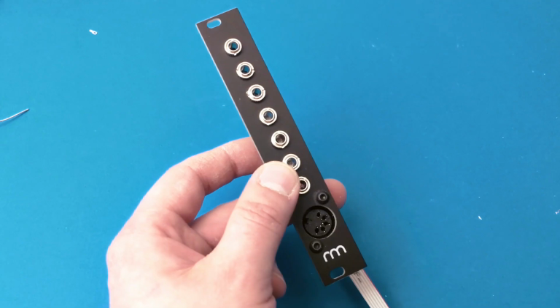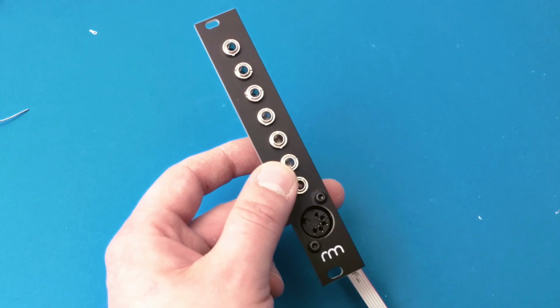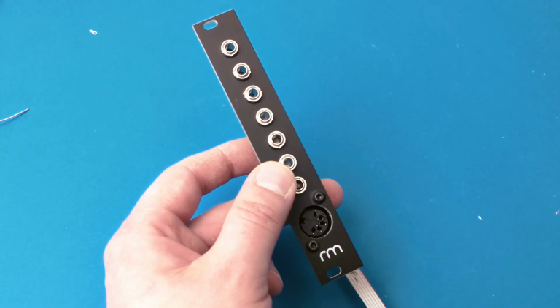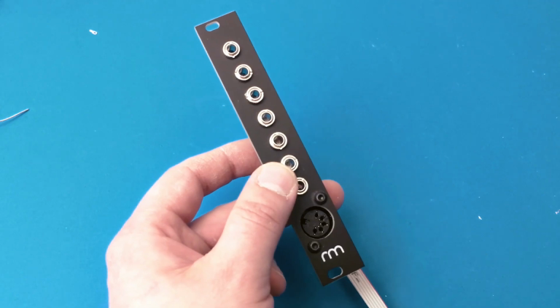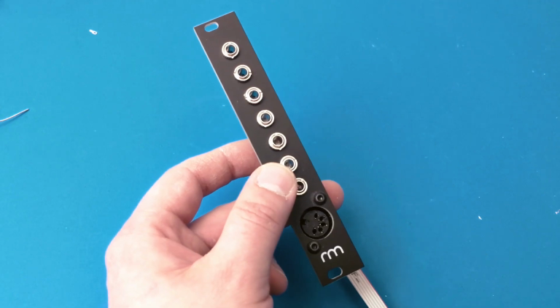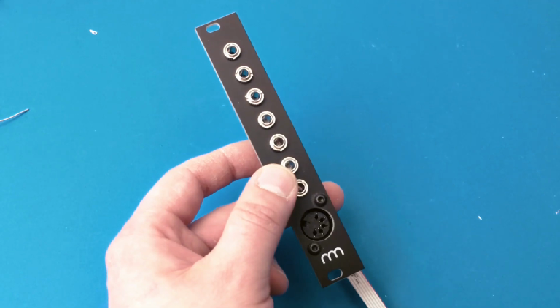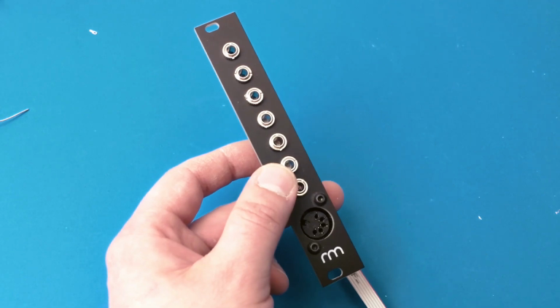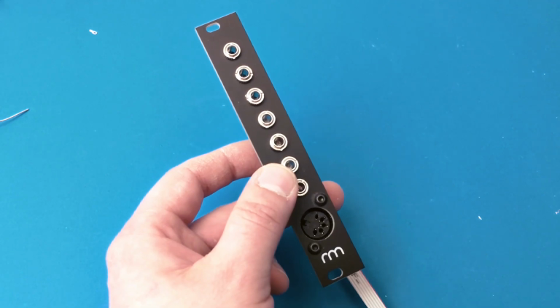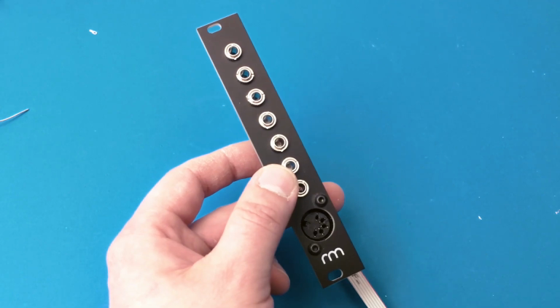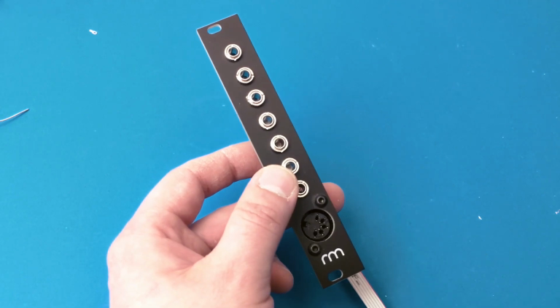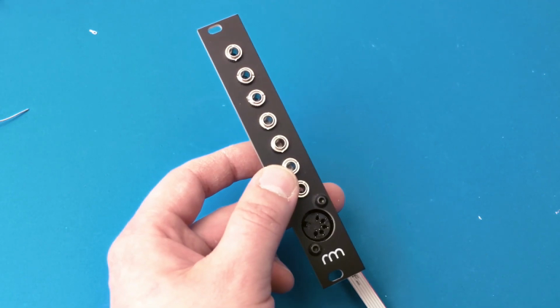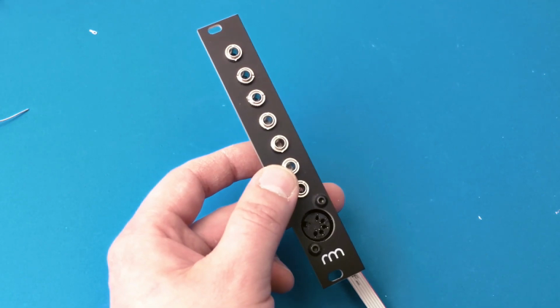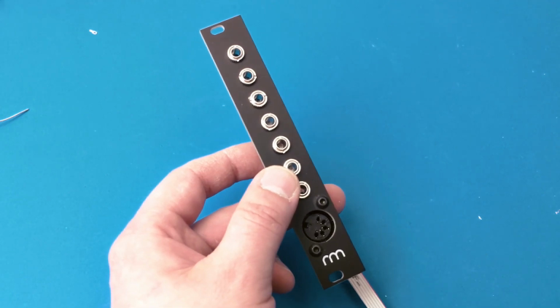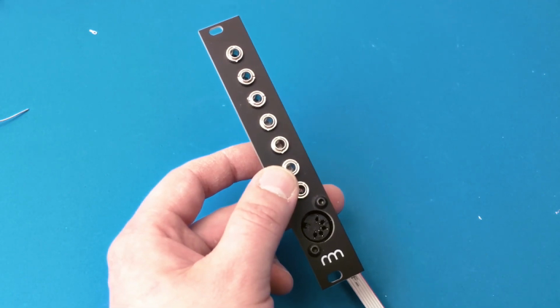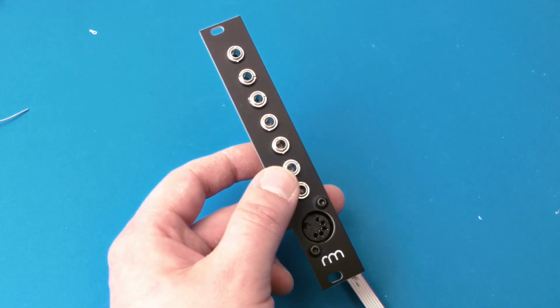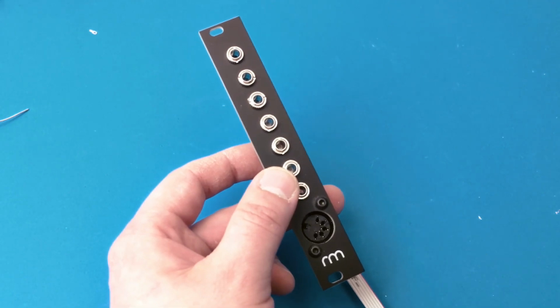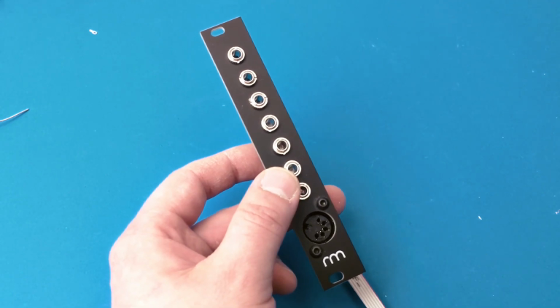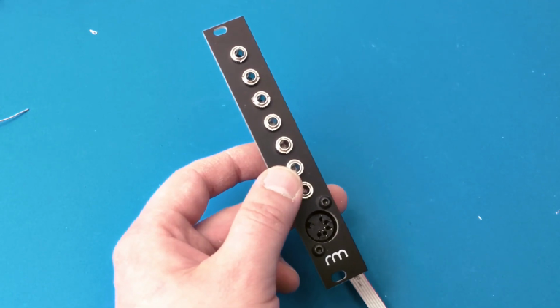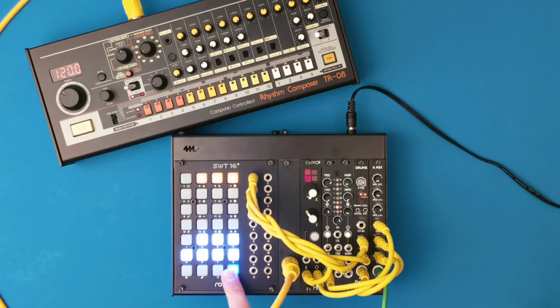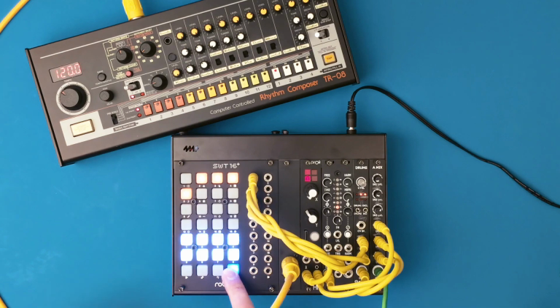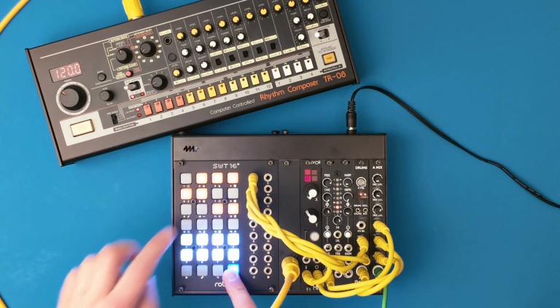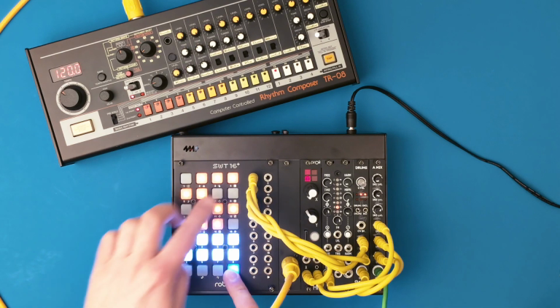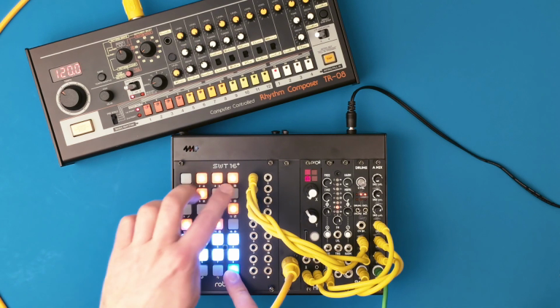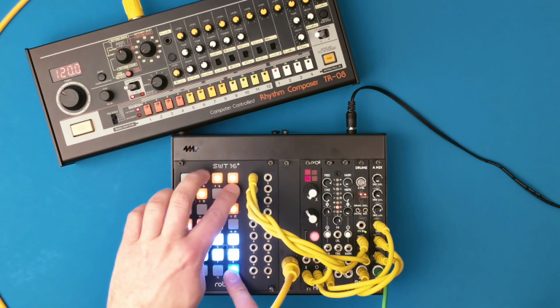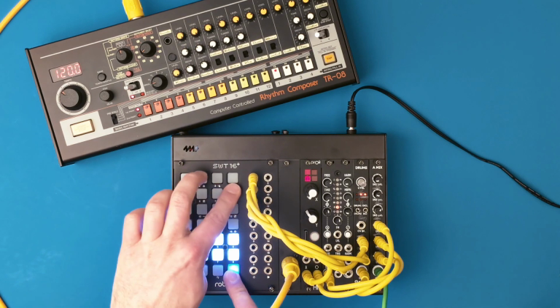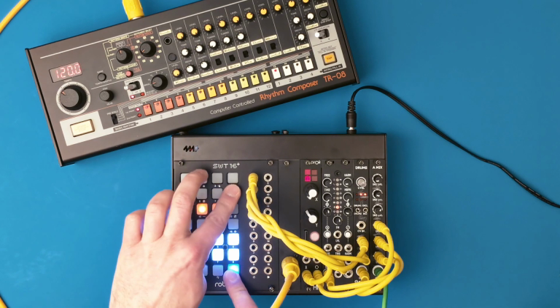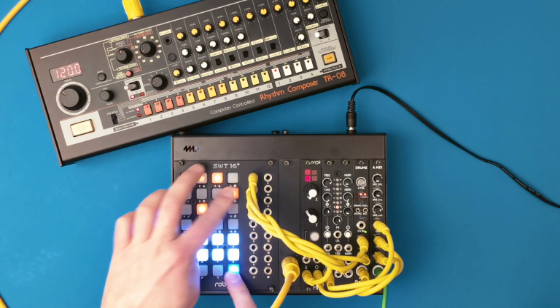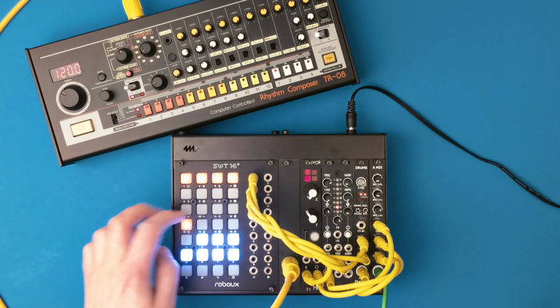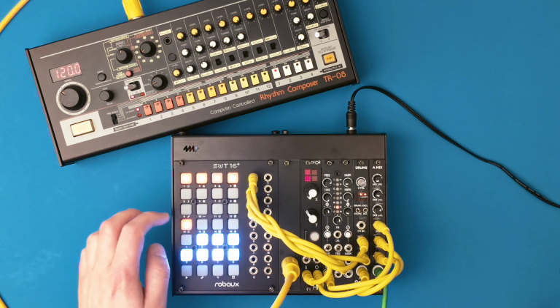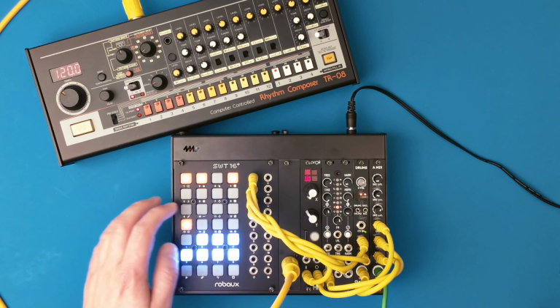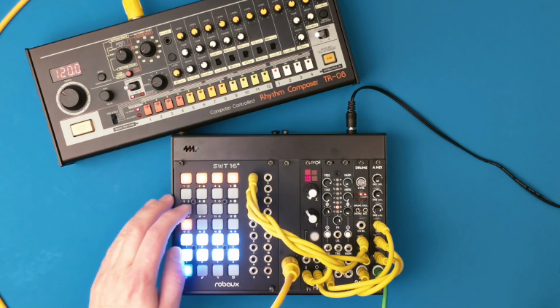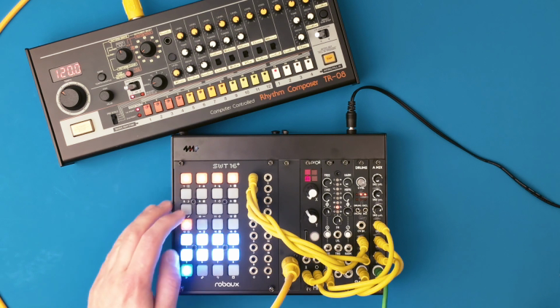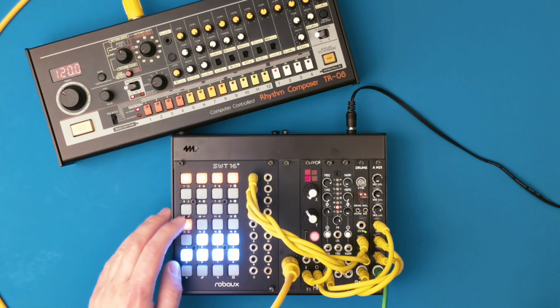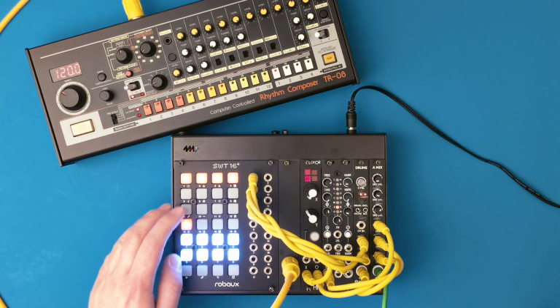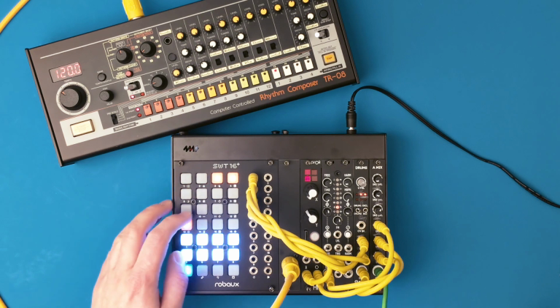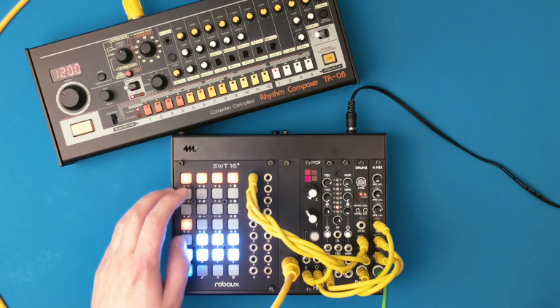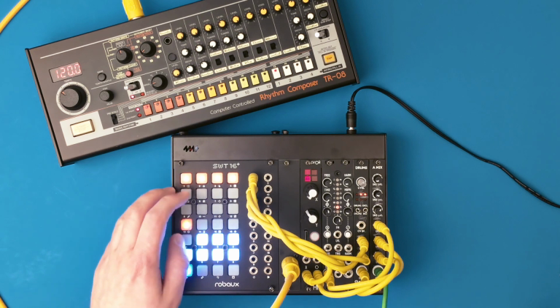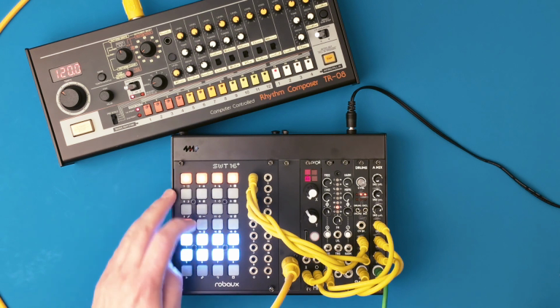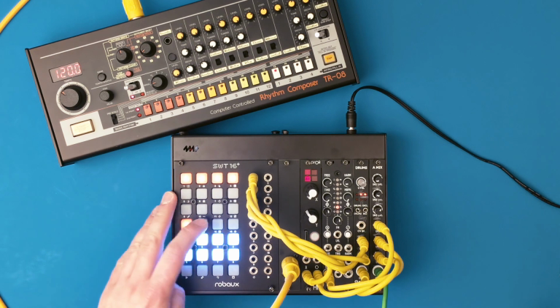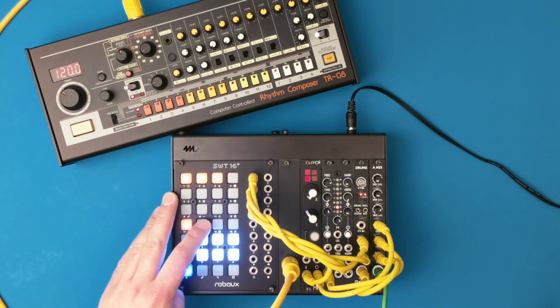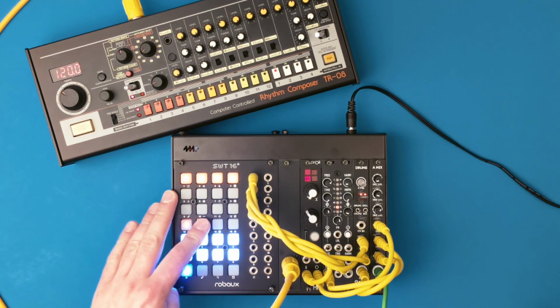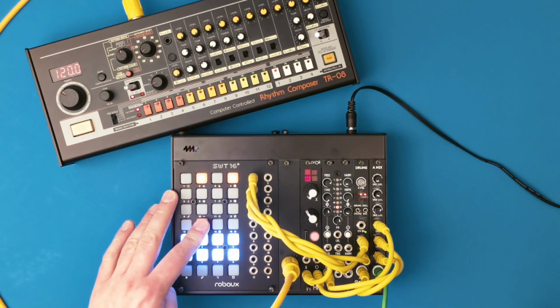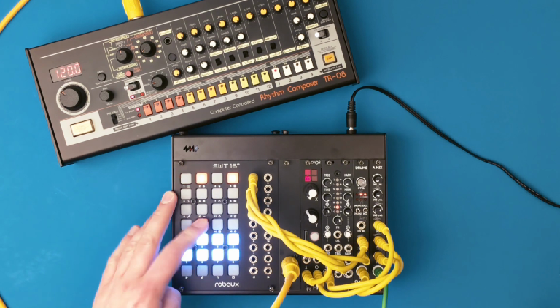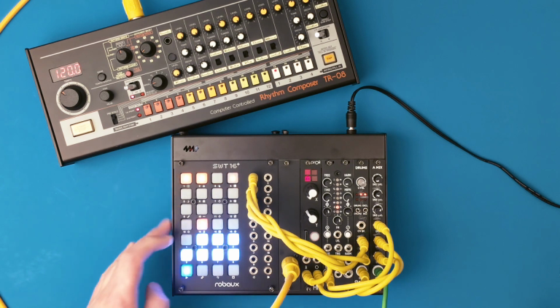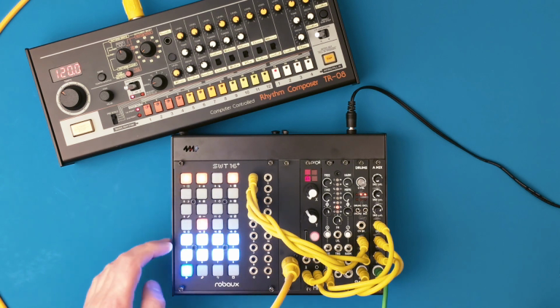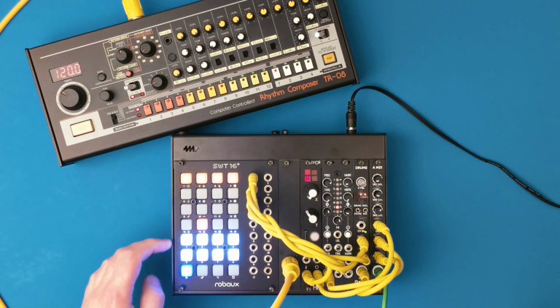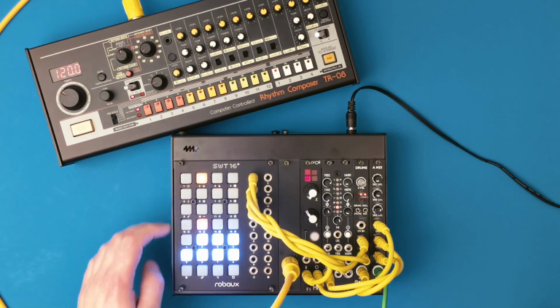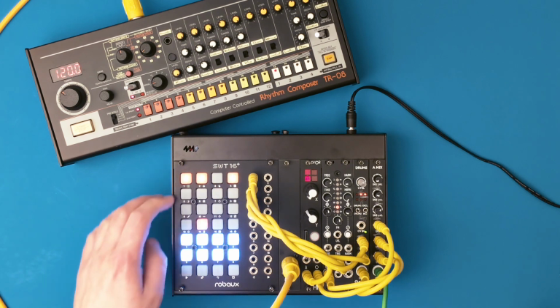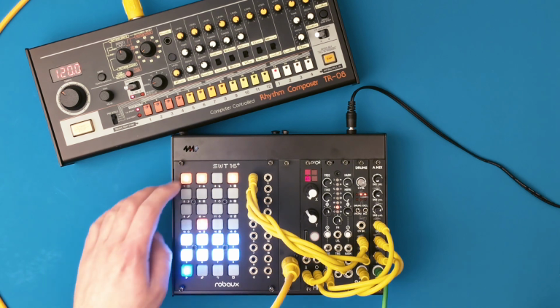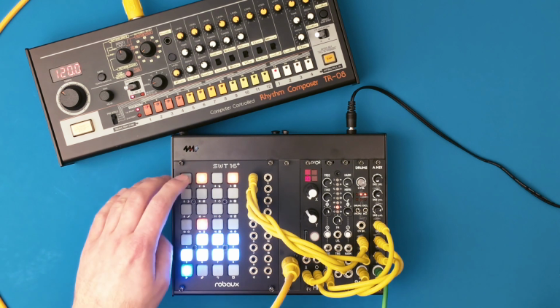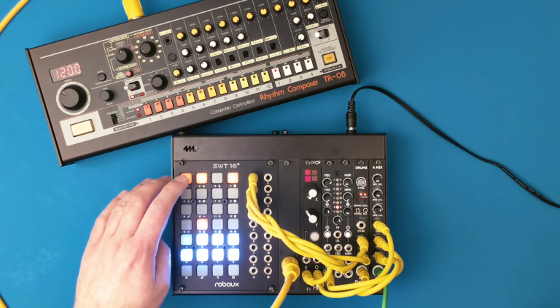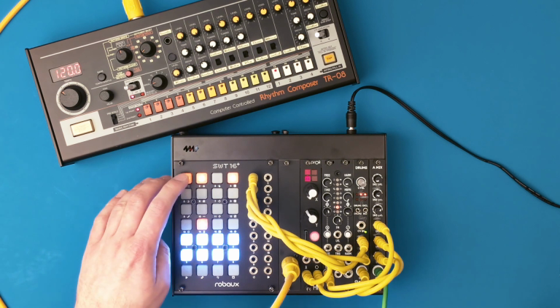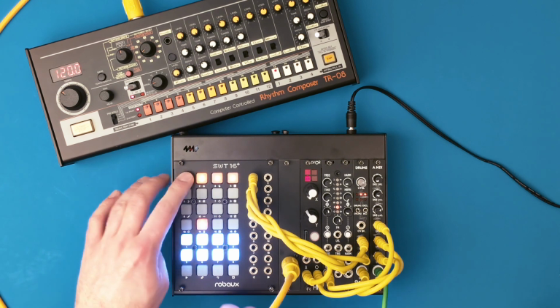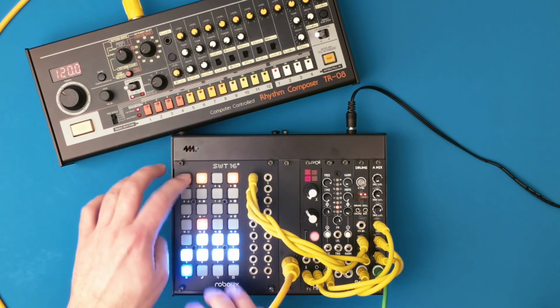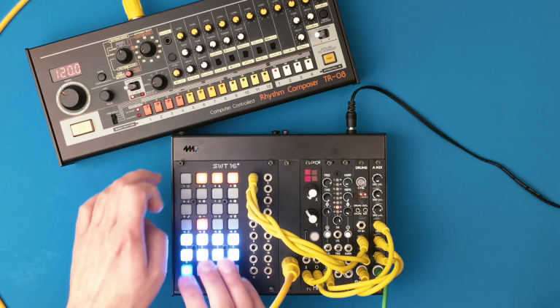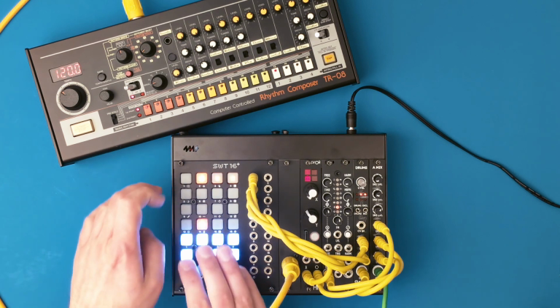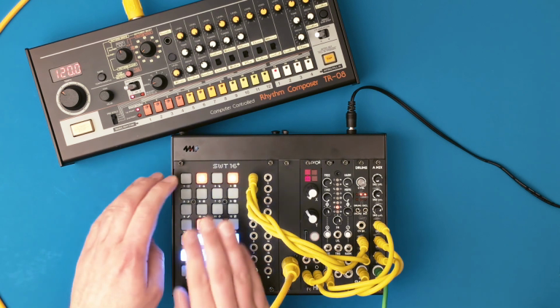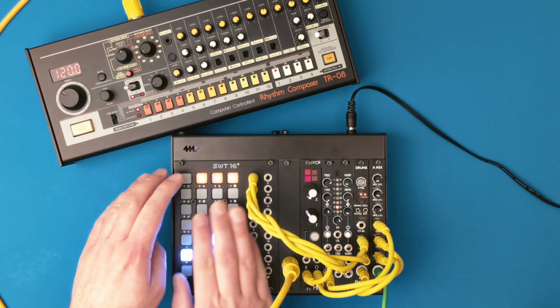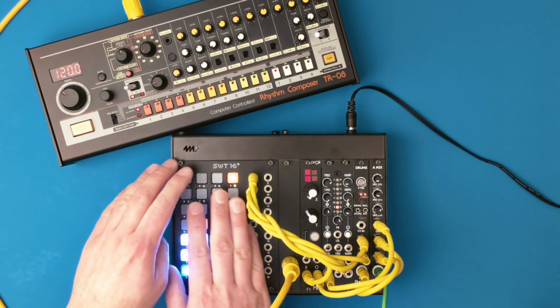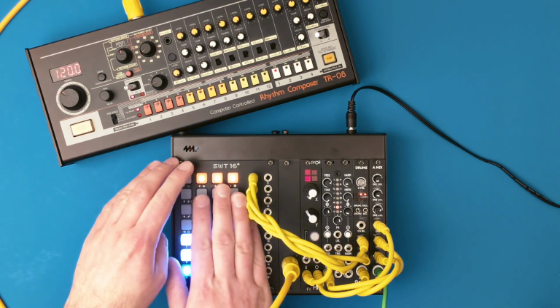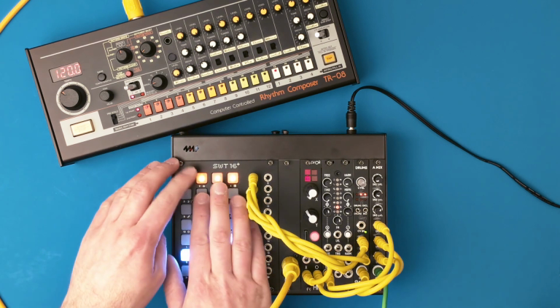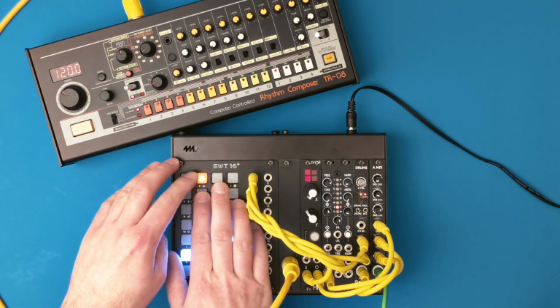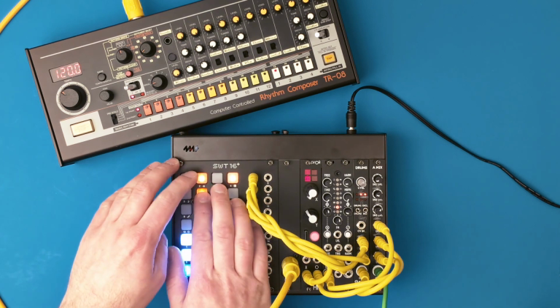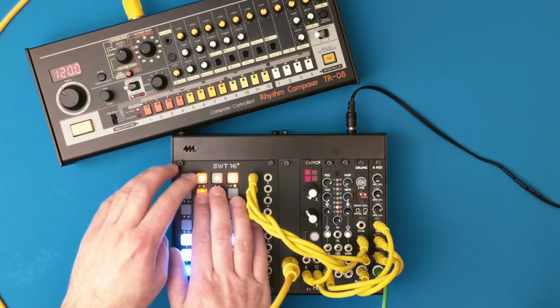It's time to think outside the modular box and rediscover your good old MIDI treasures with the Roboo Suite 16 Plus.